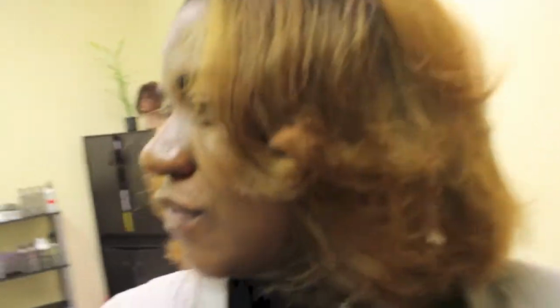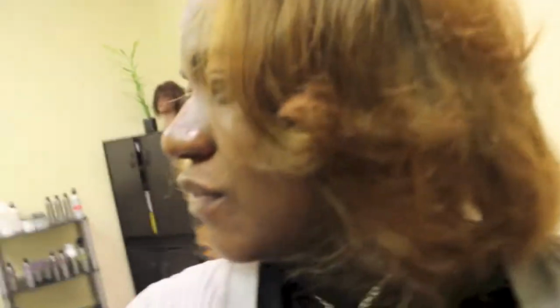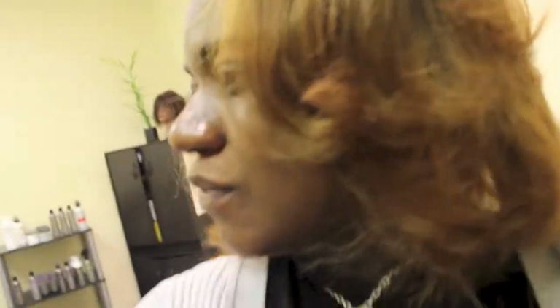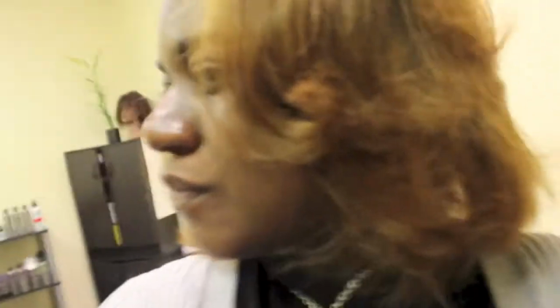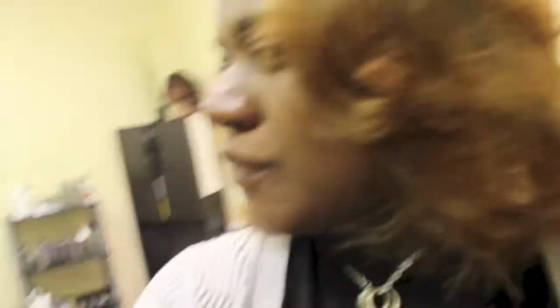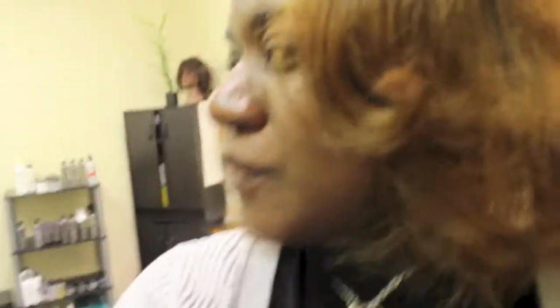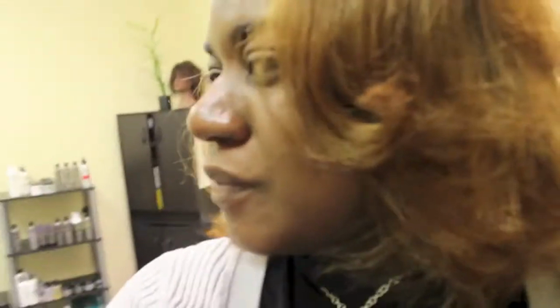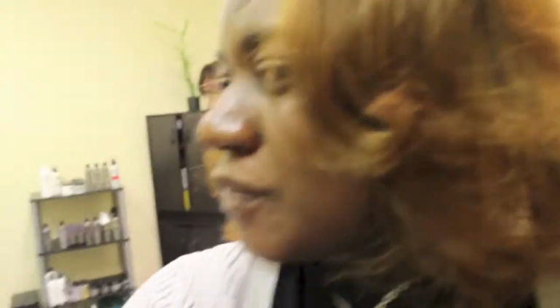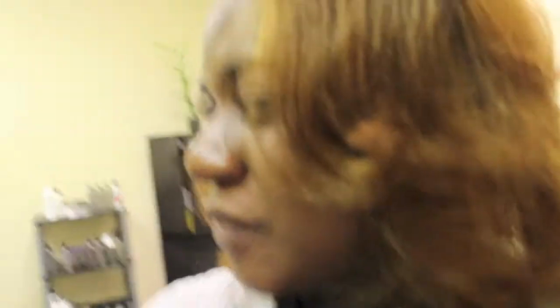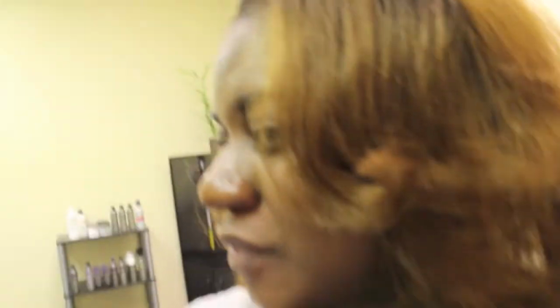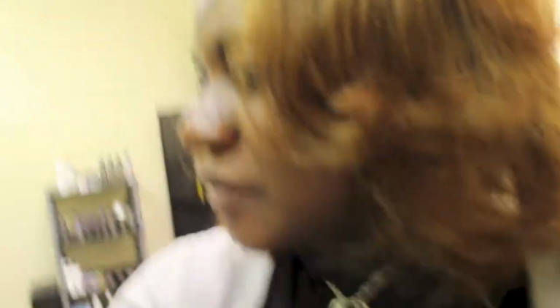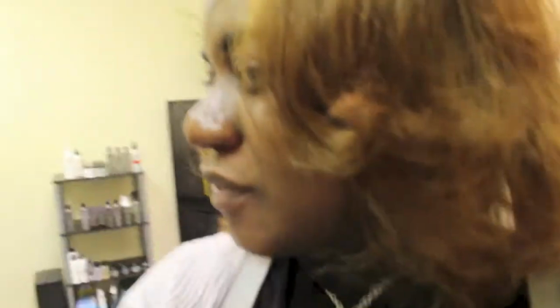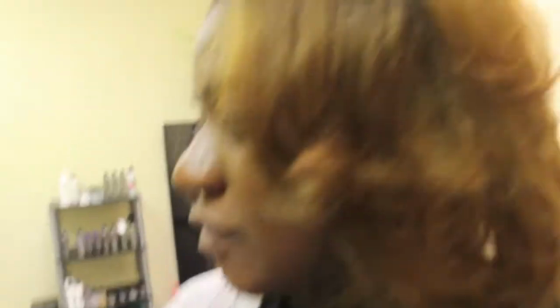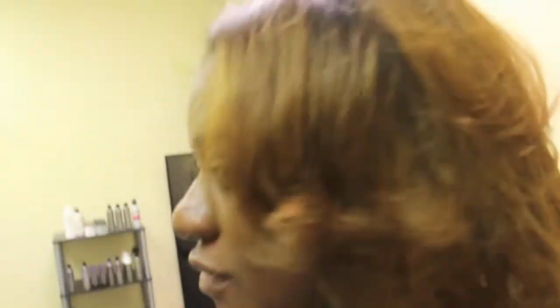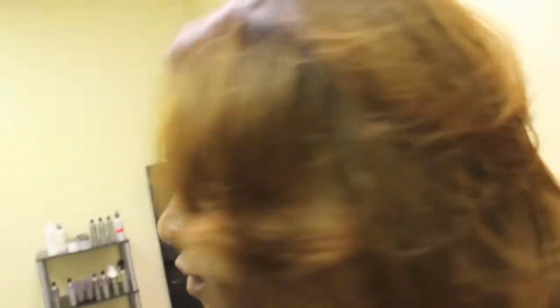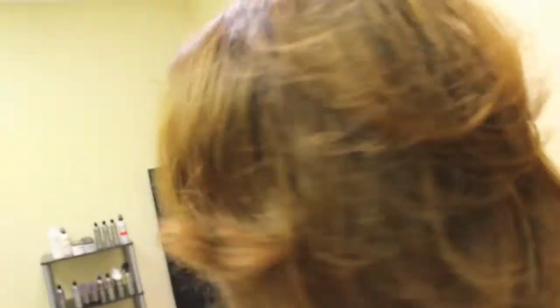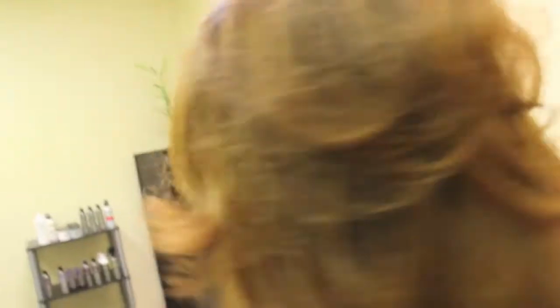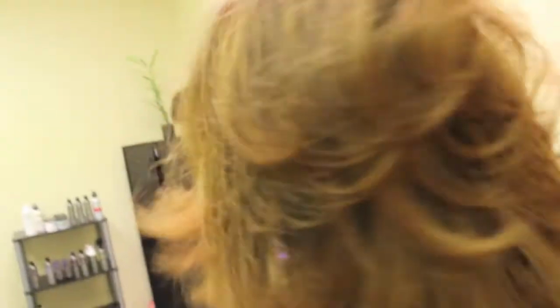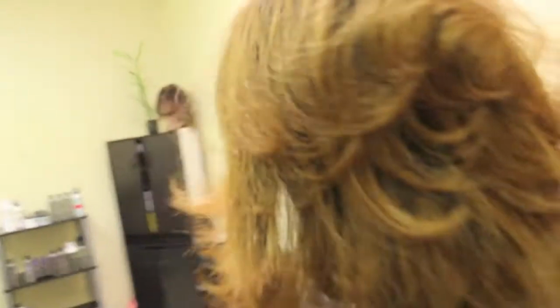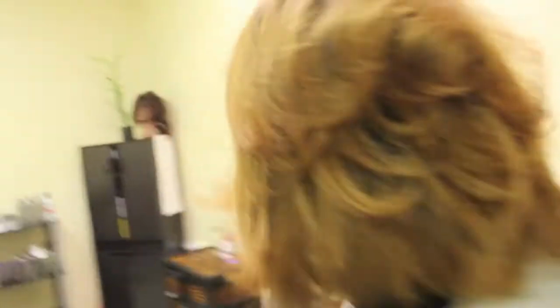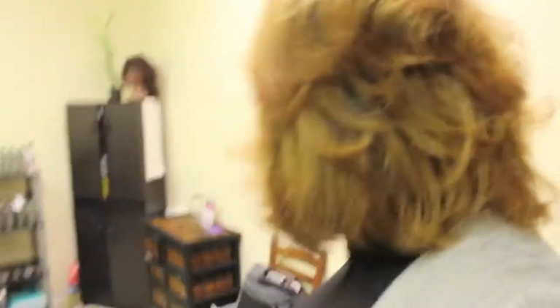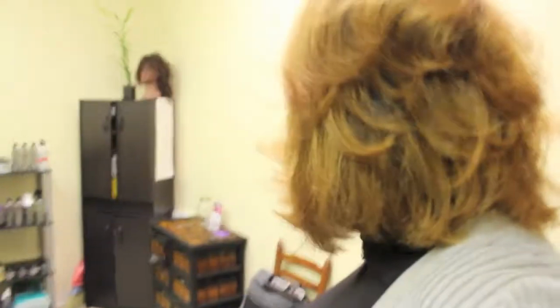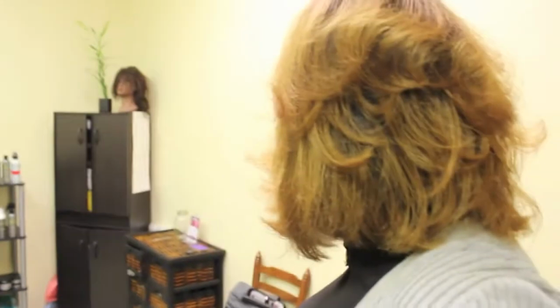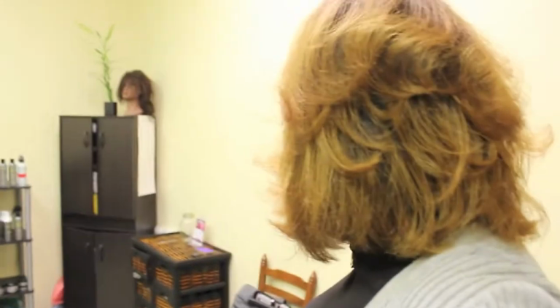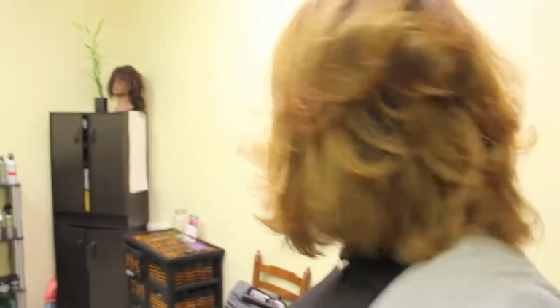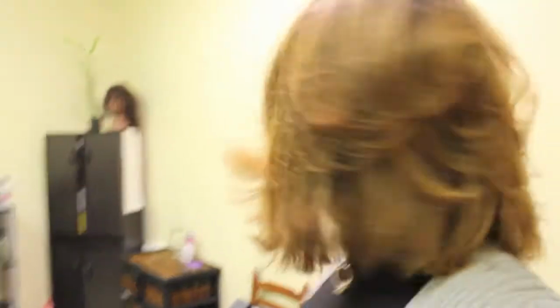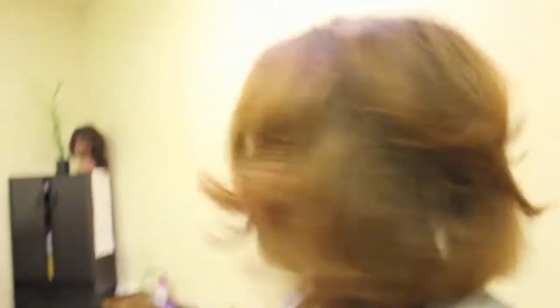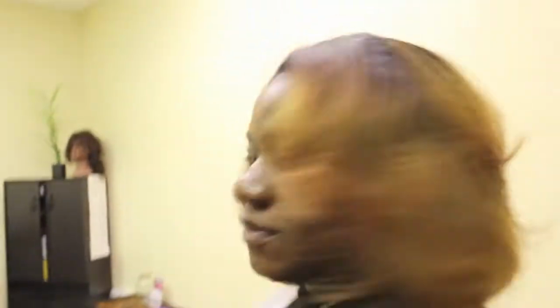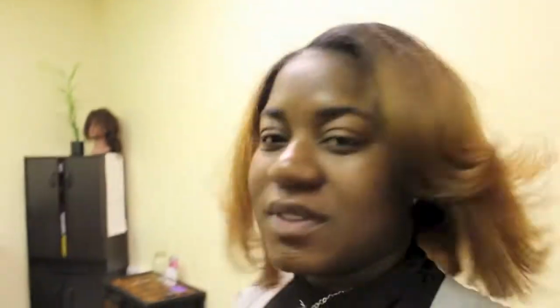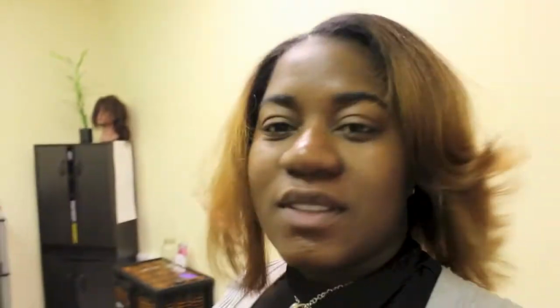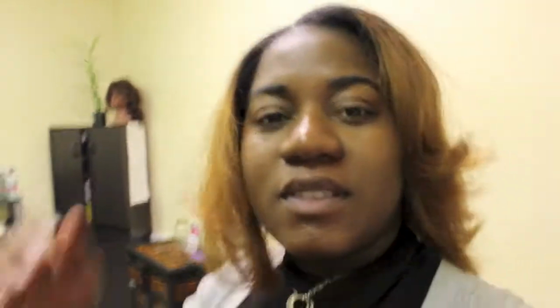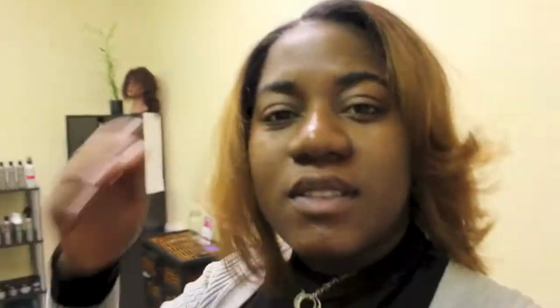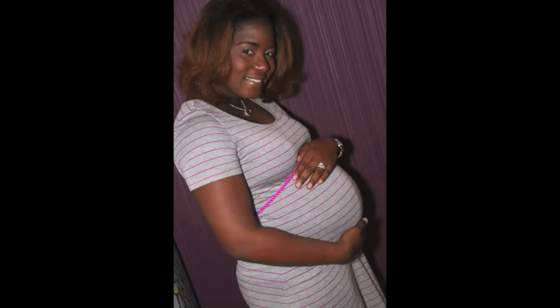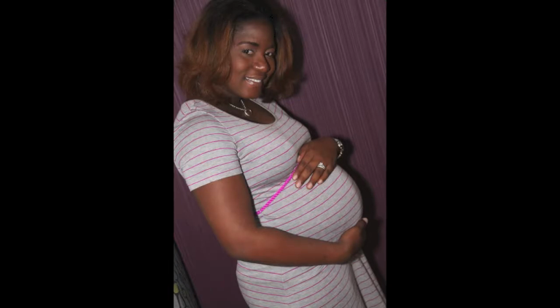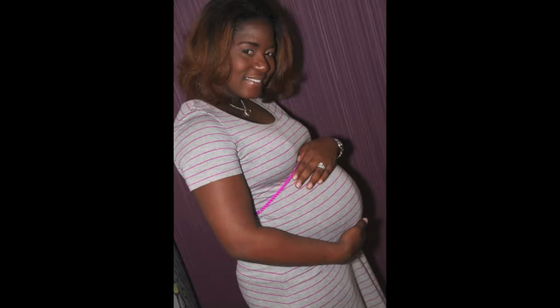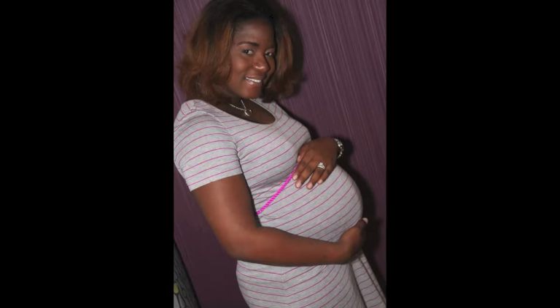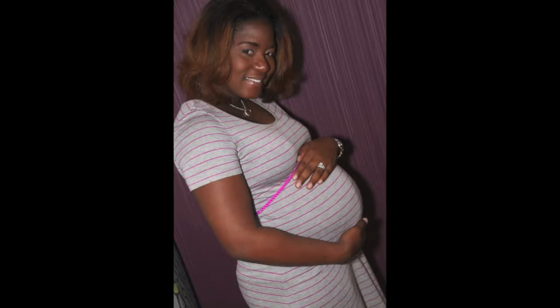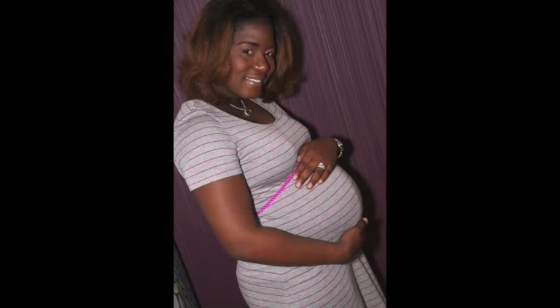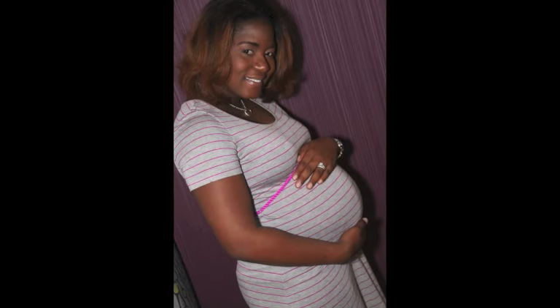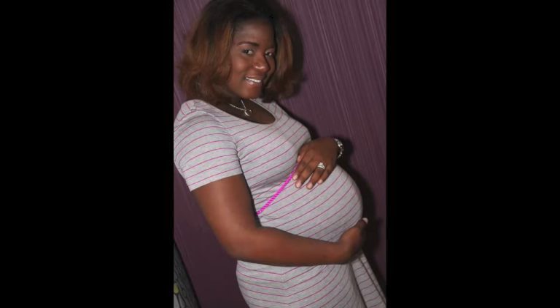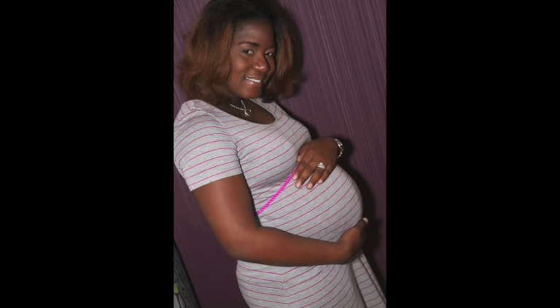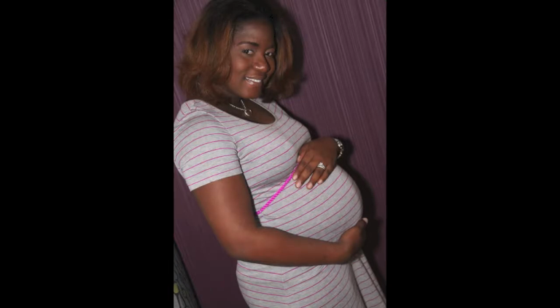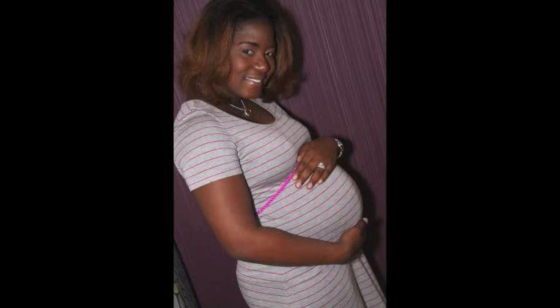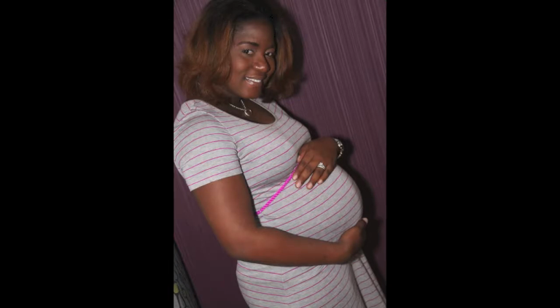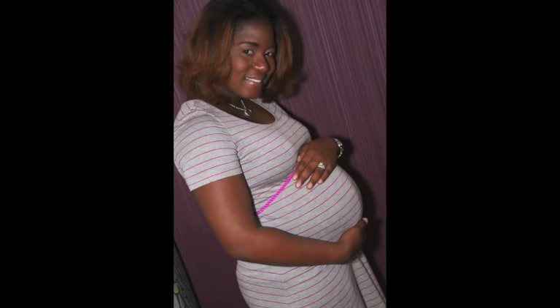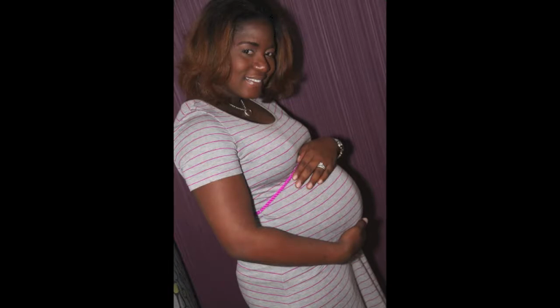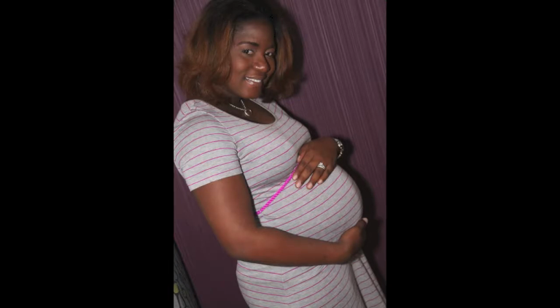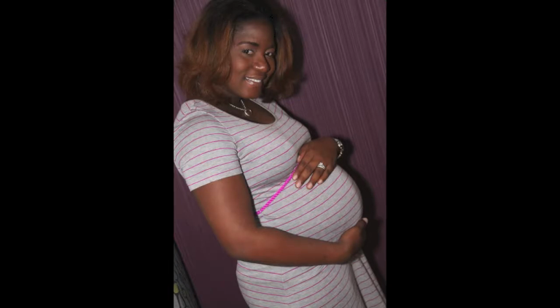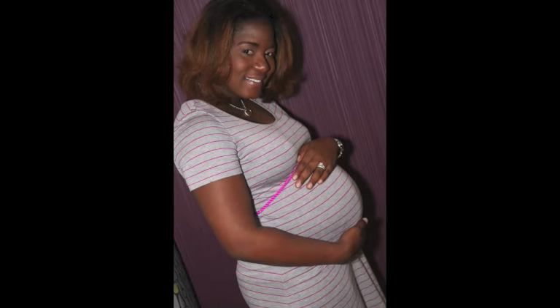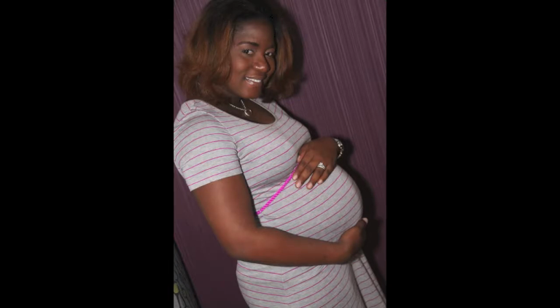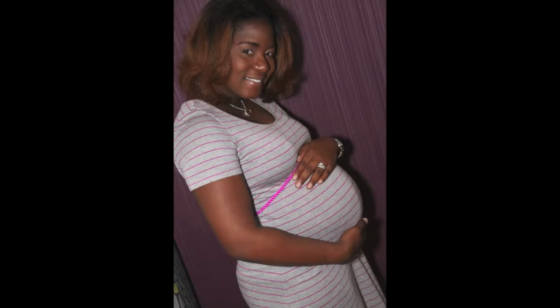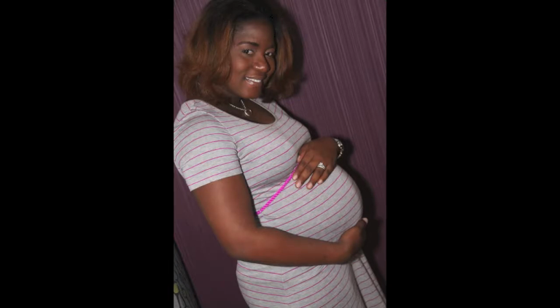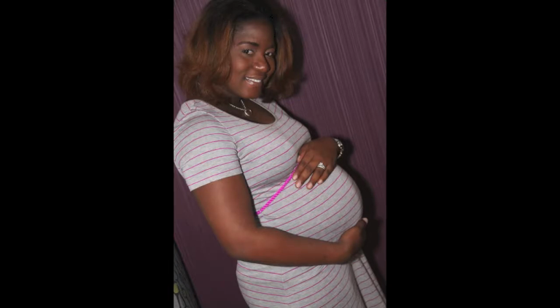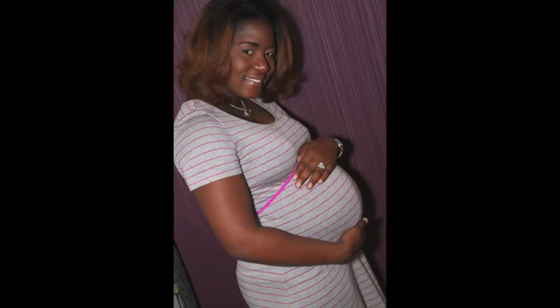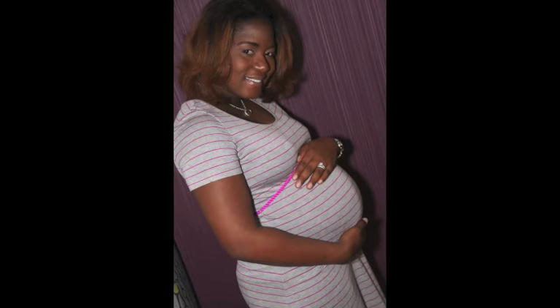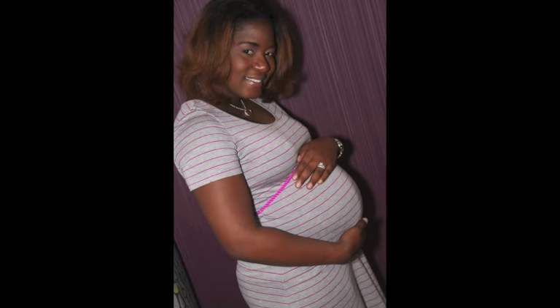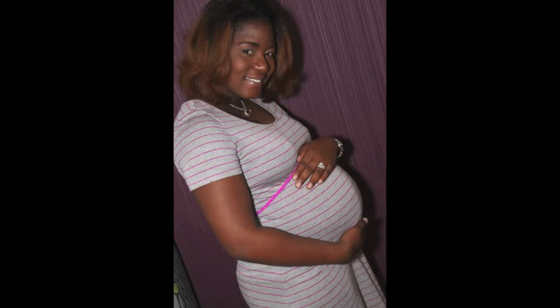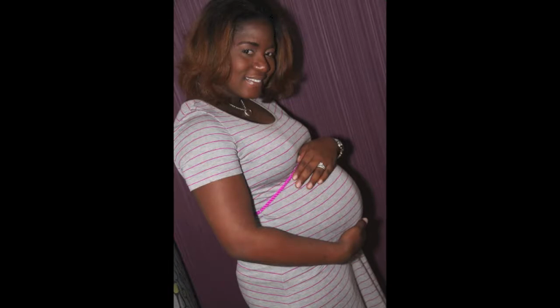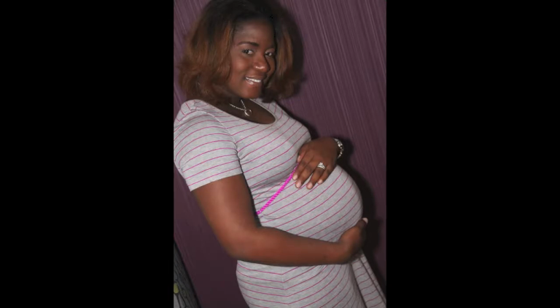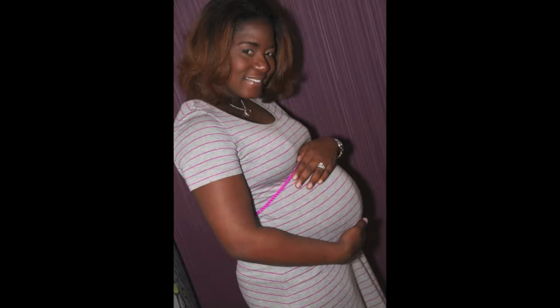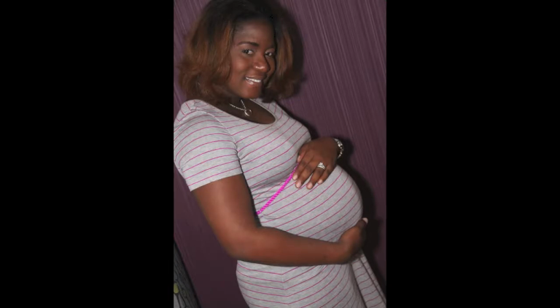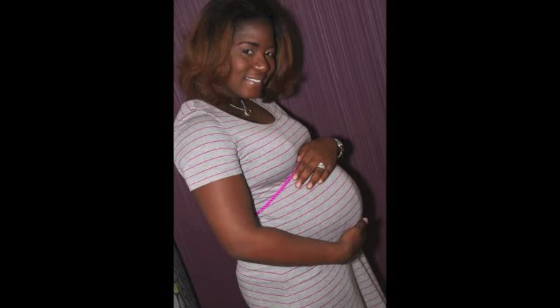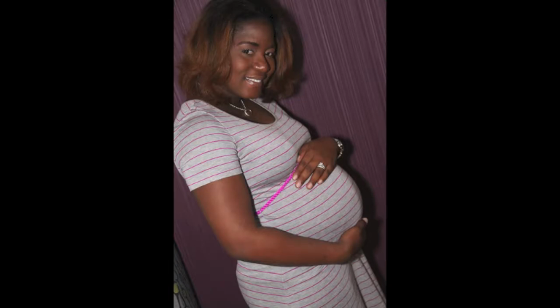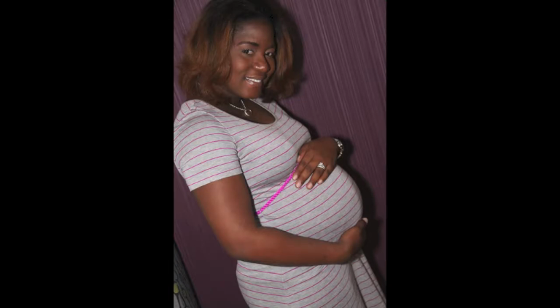After she was done pressing my hair, these are the final results. I actually wore it a few hours later in these pictures at my baby shower.